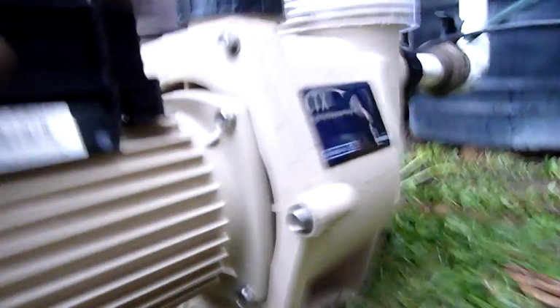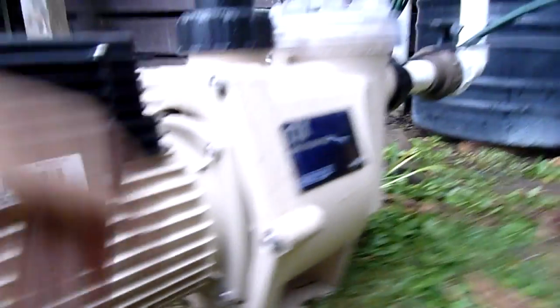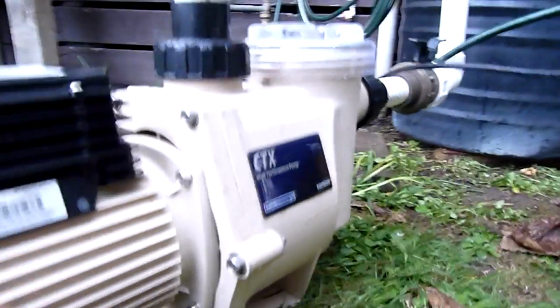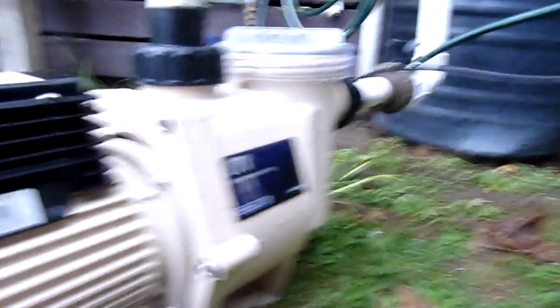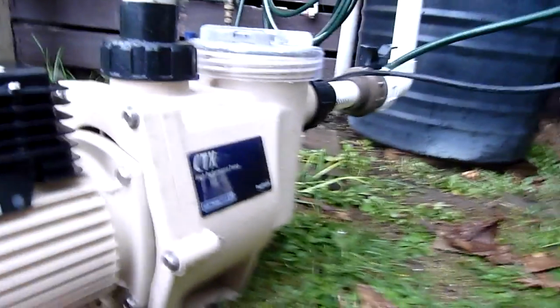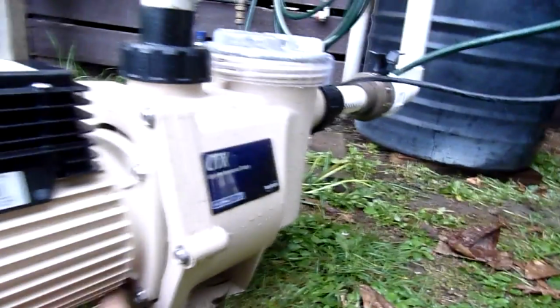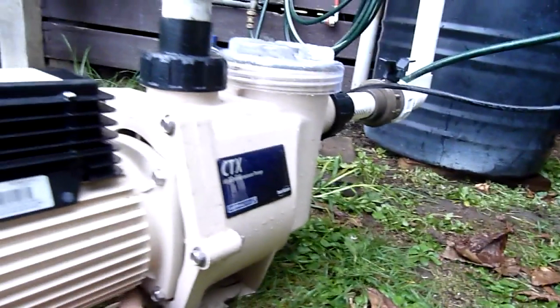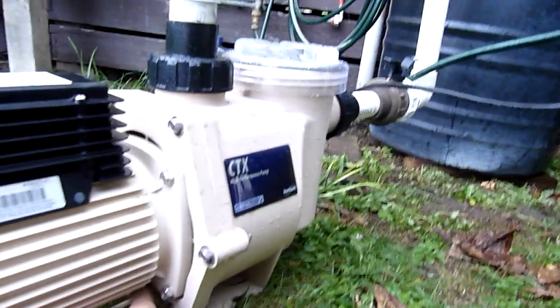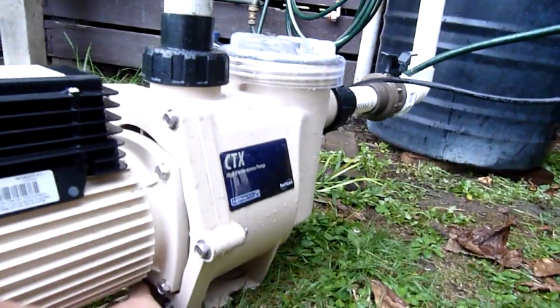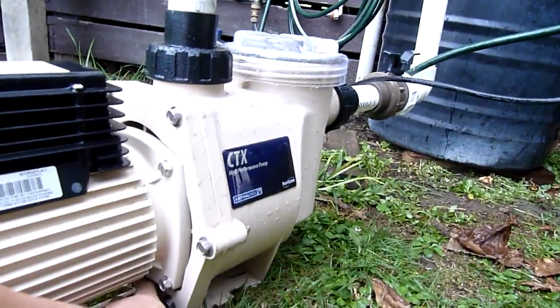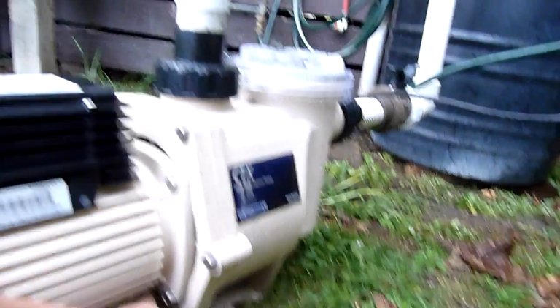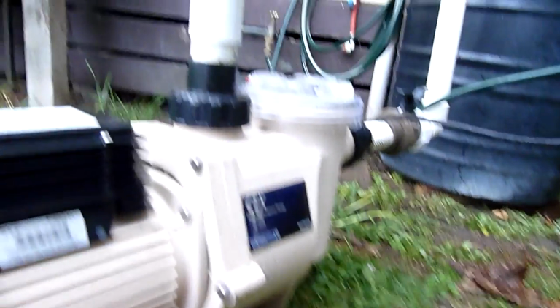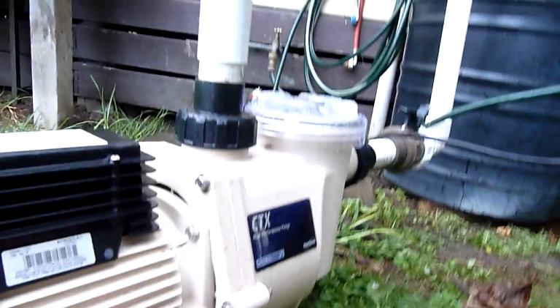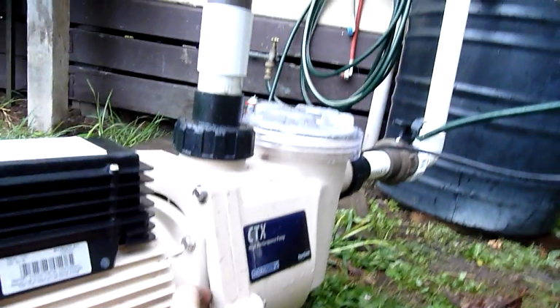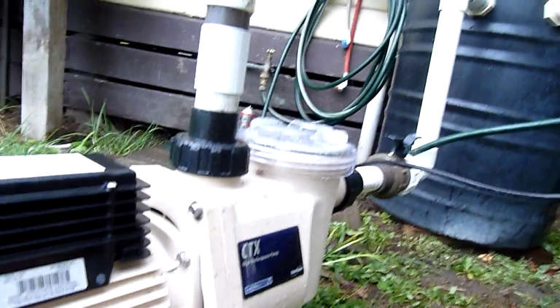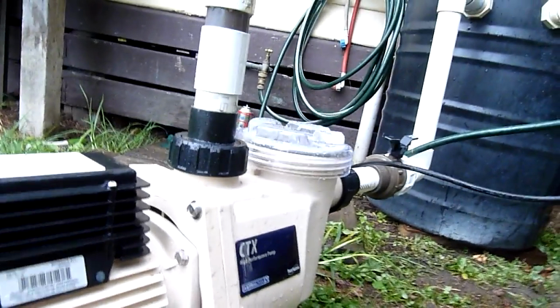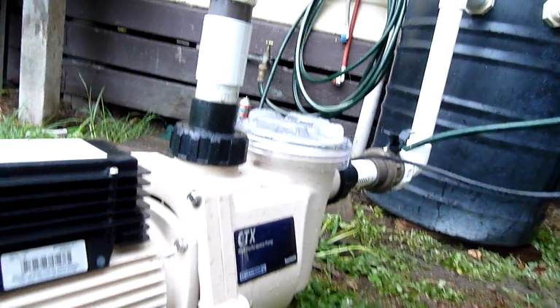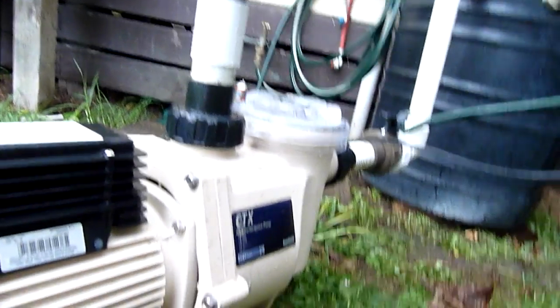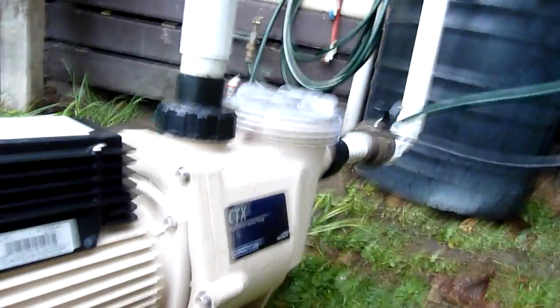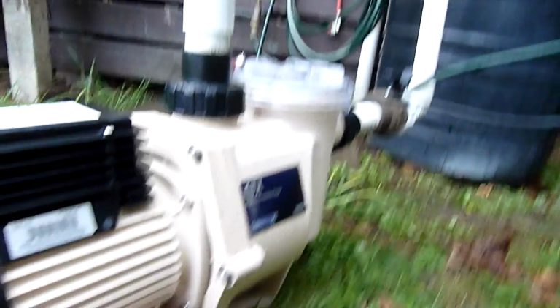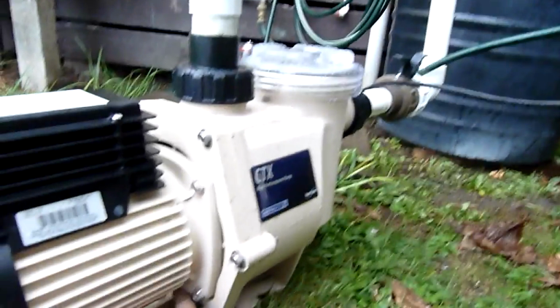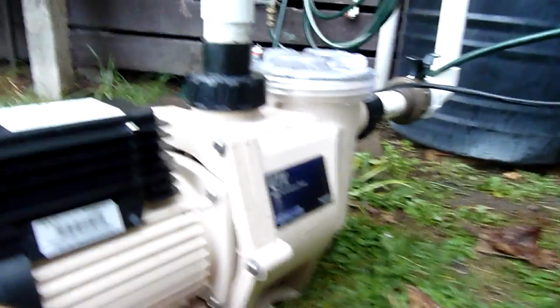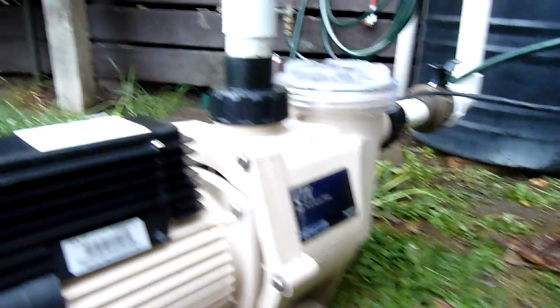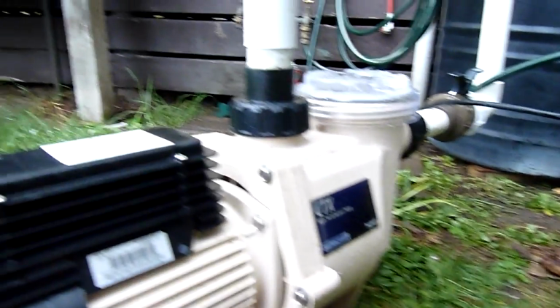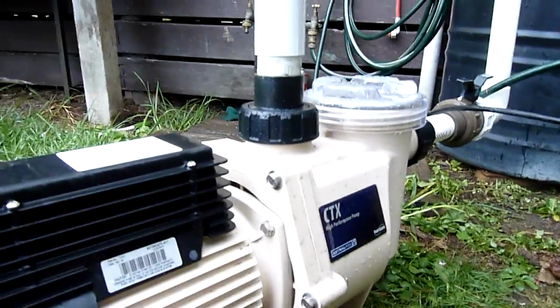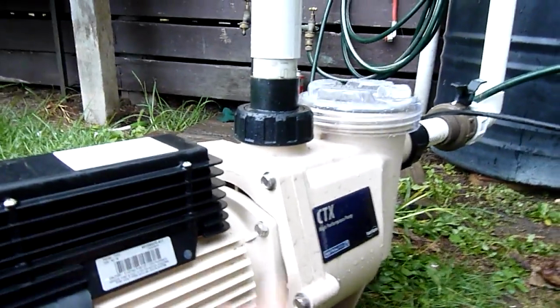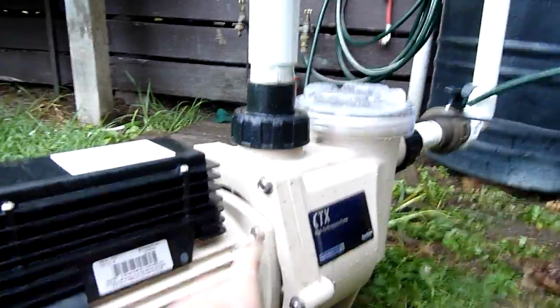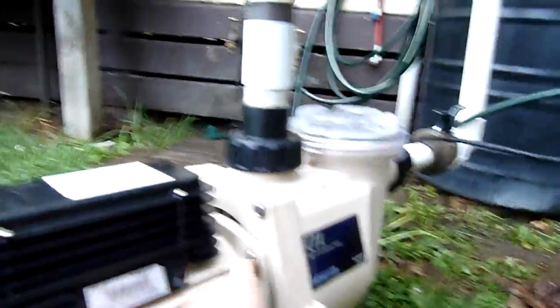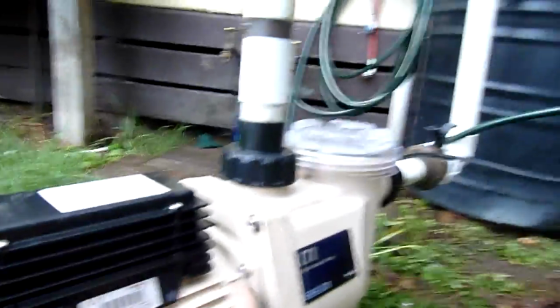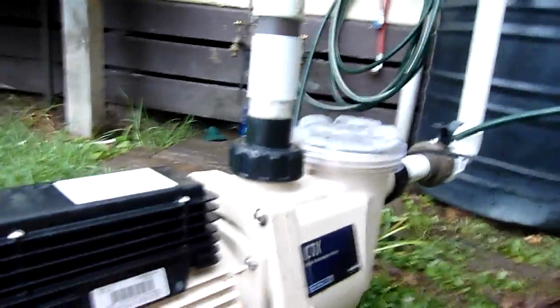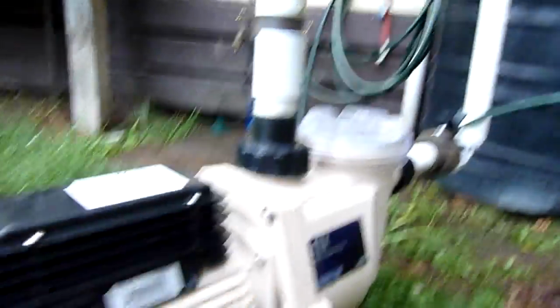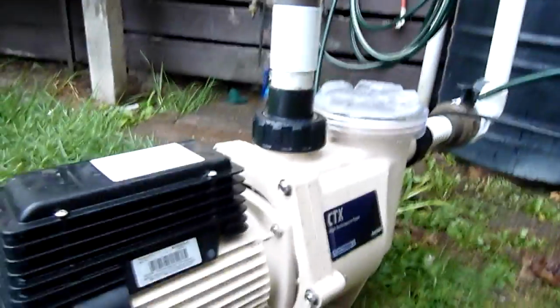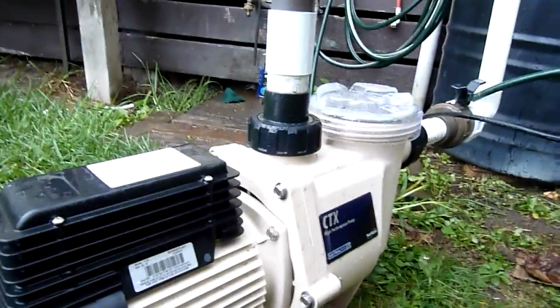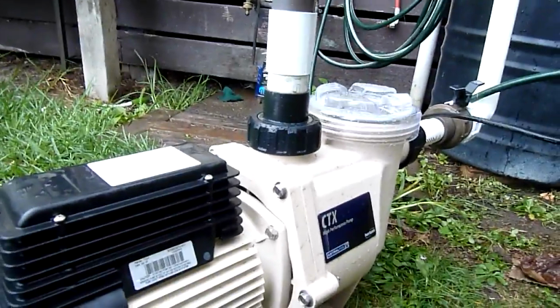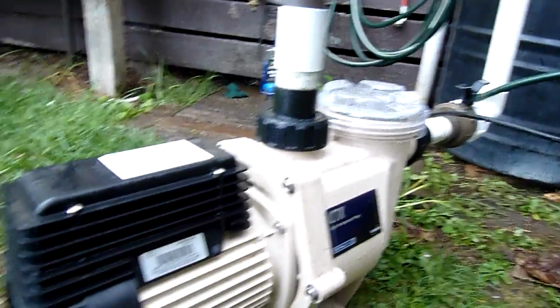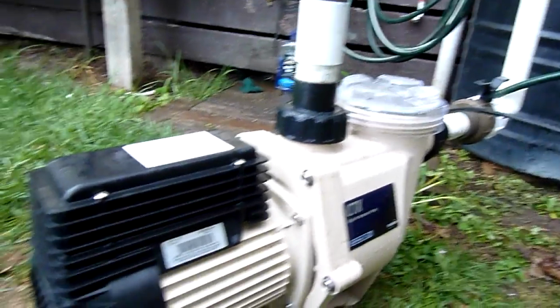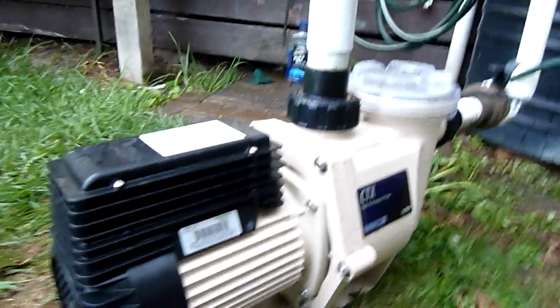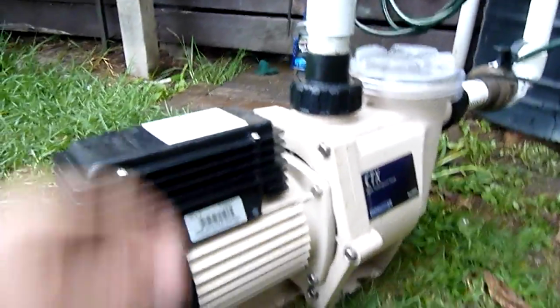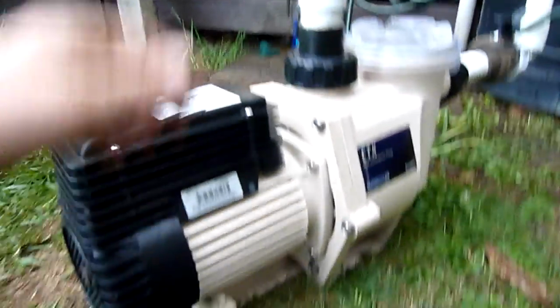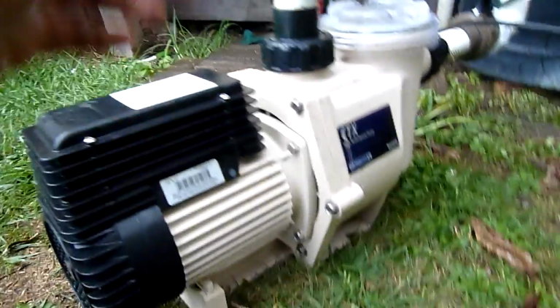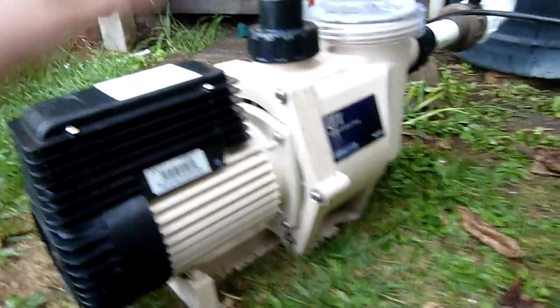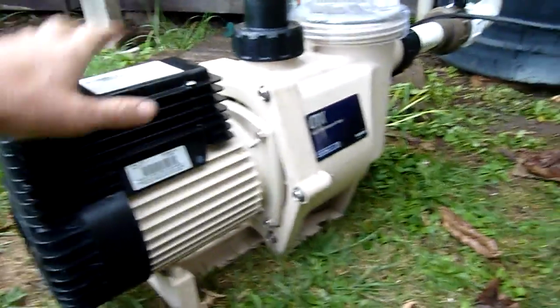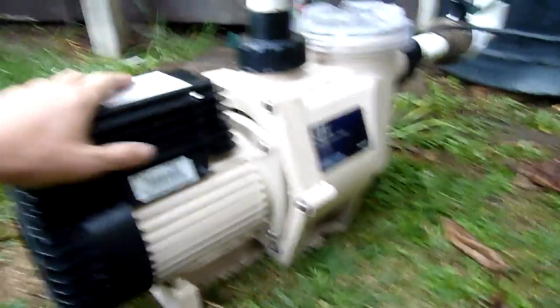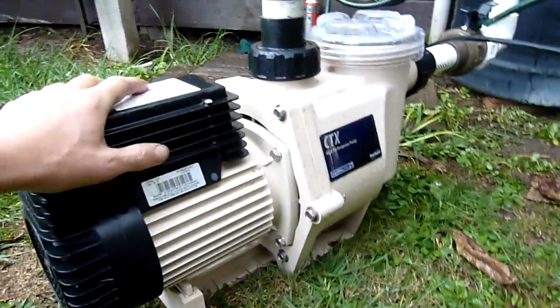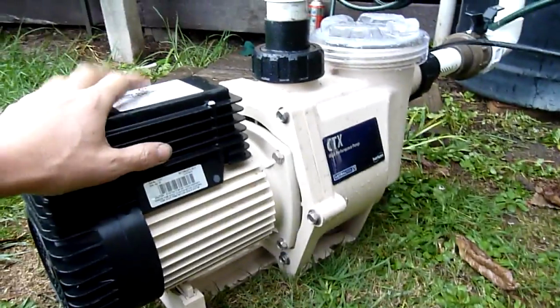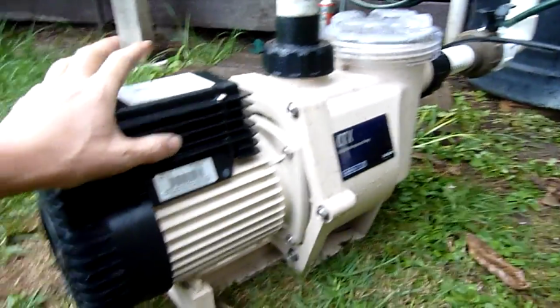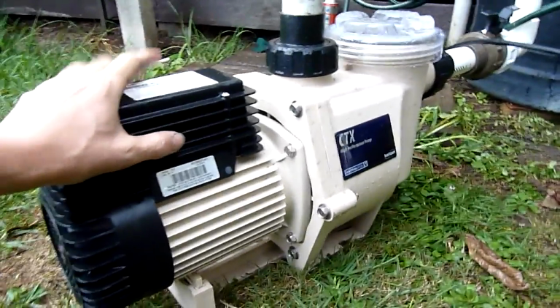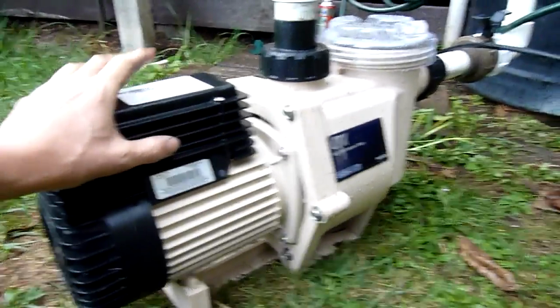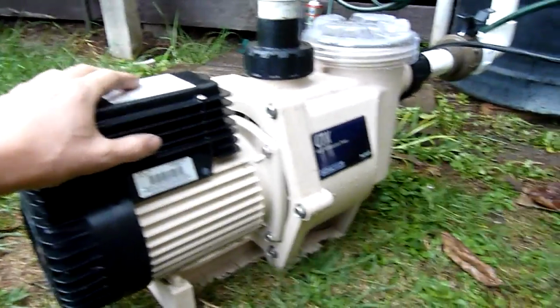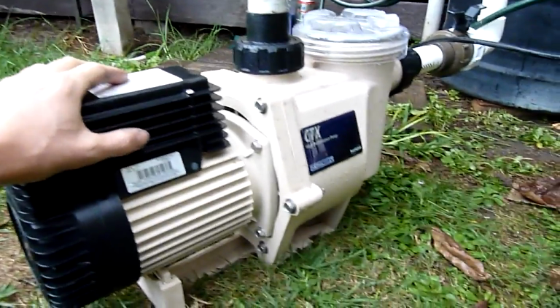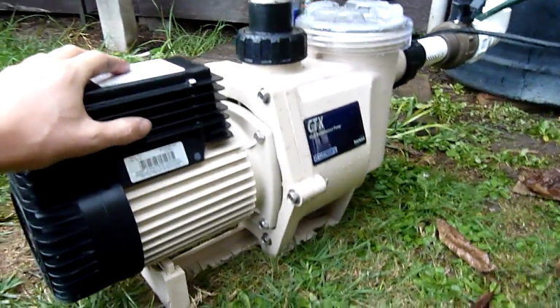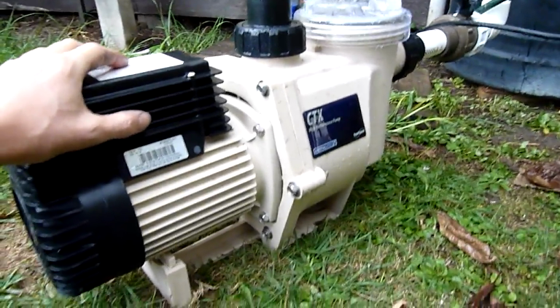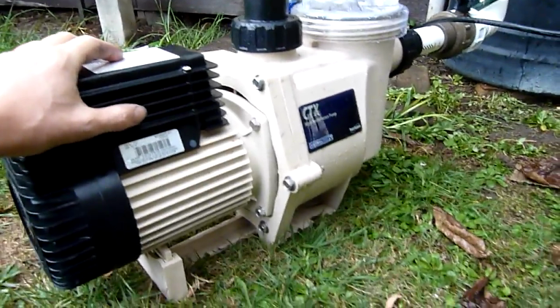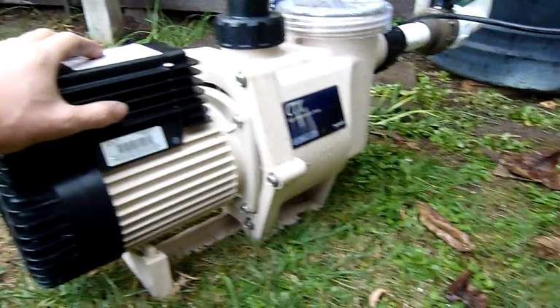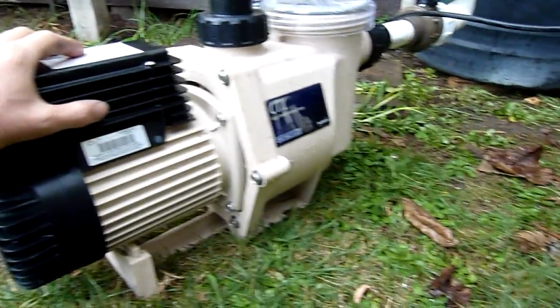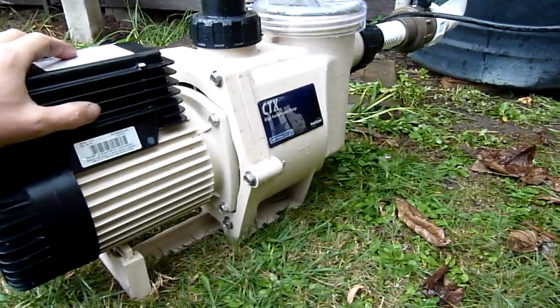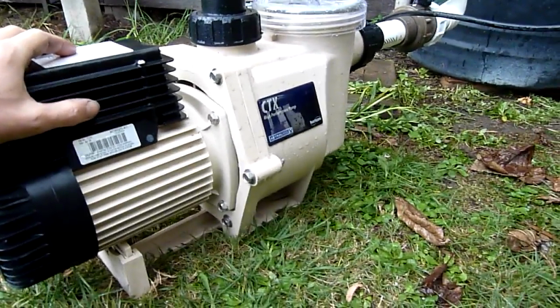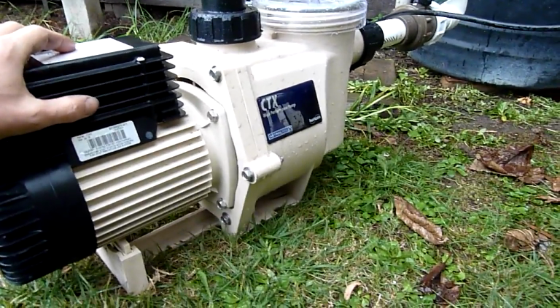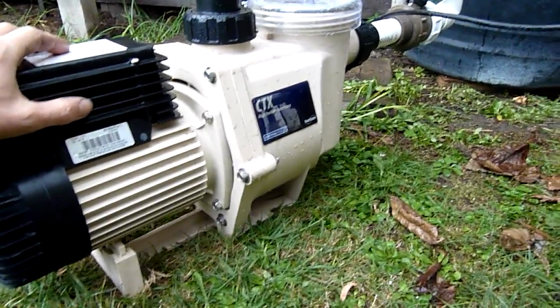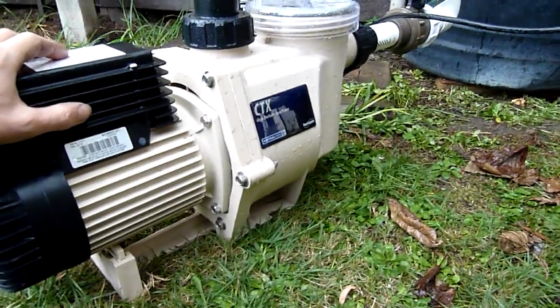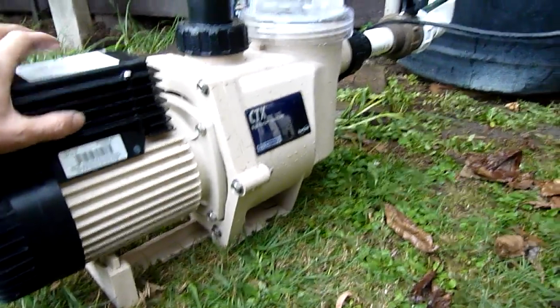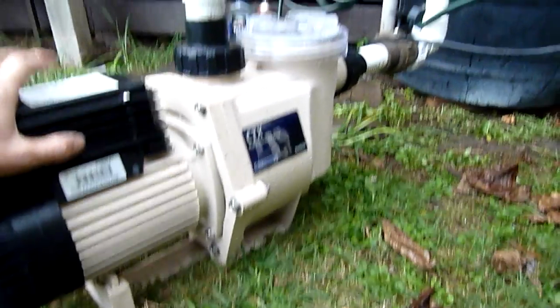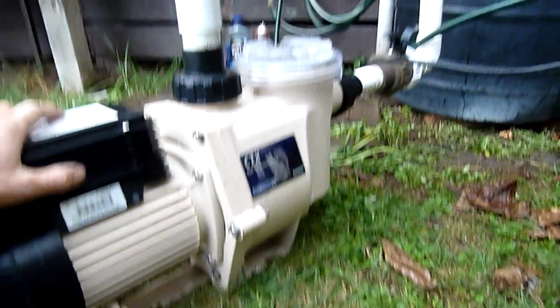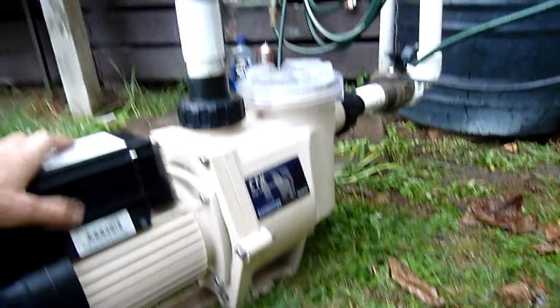No water dribbling out of the mechanical seal weep hole — that's what I'm looking for on these. Make sure they haven't been run dry and ruined the mechanical seal. There's a little heat though.